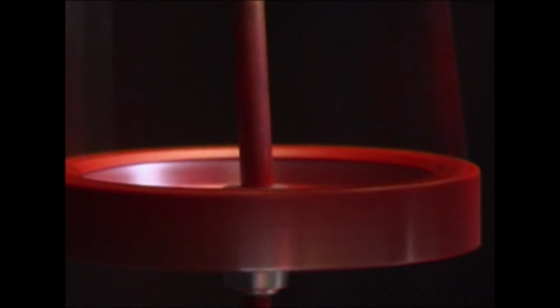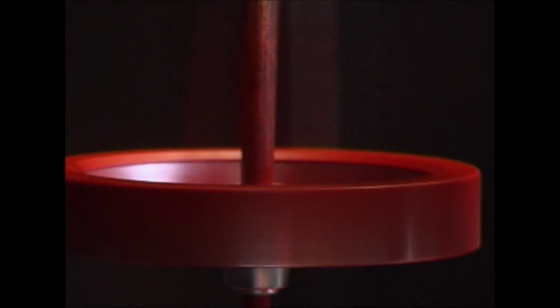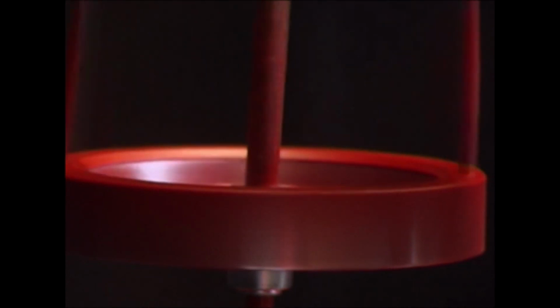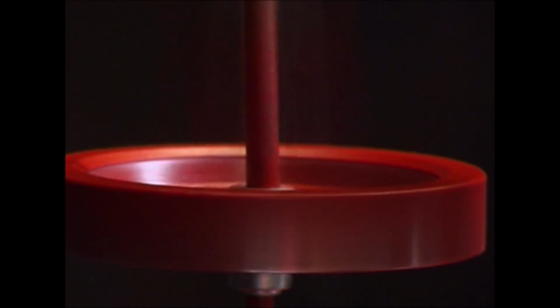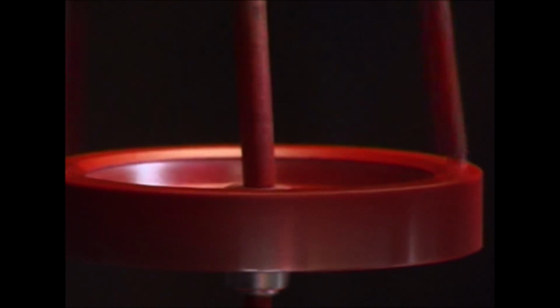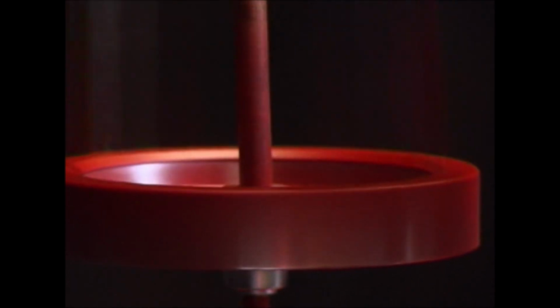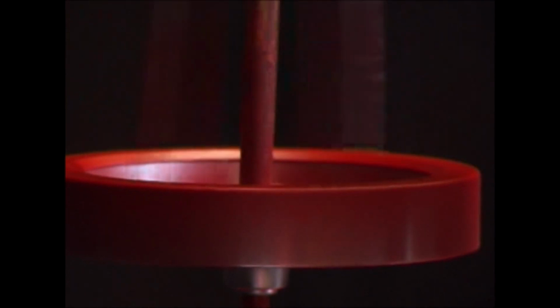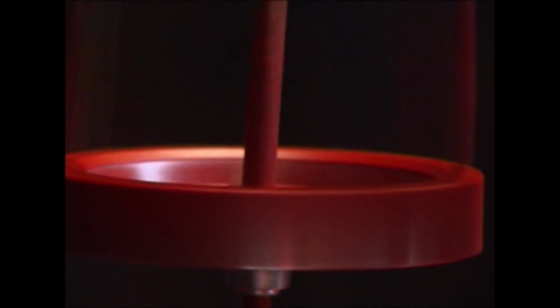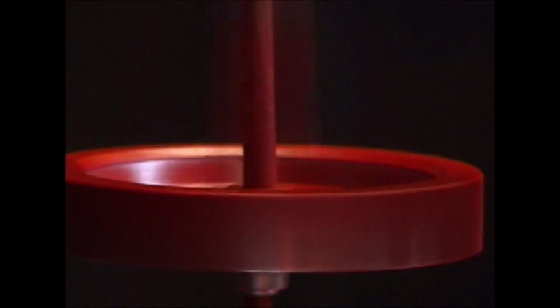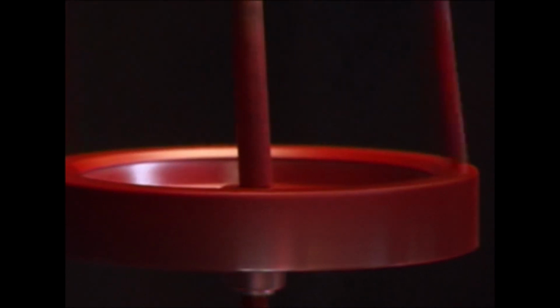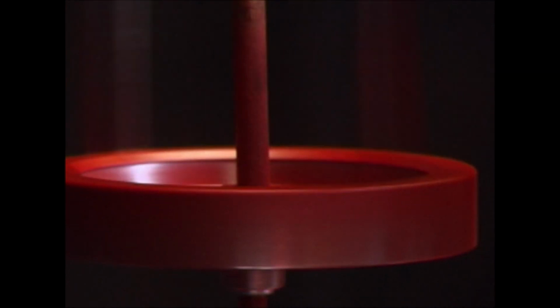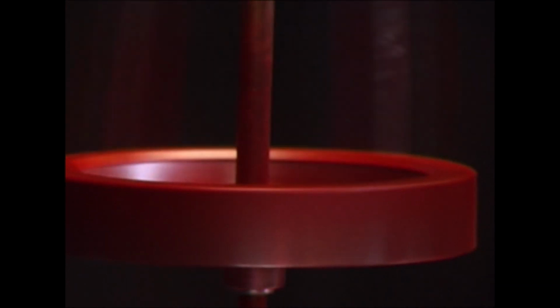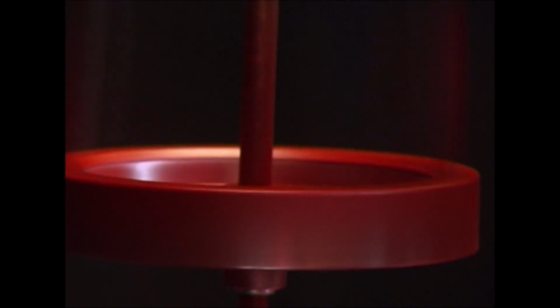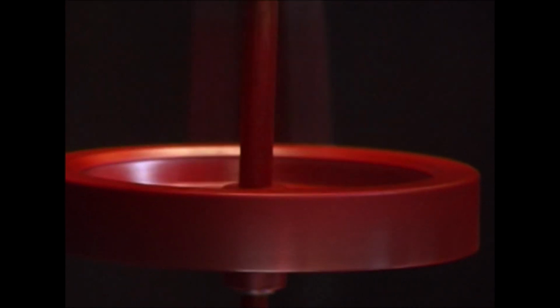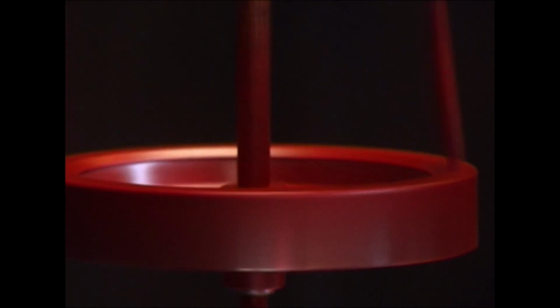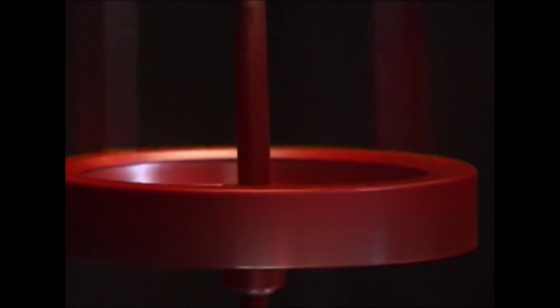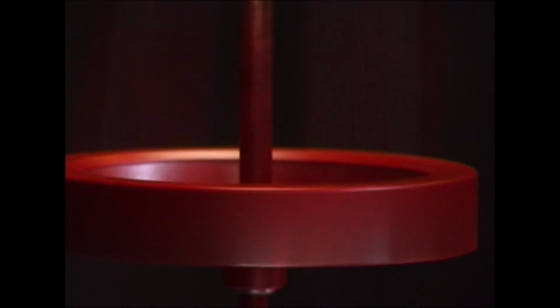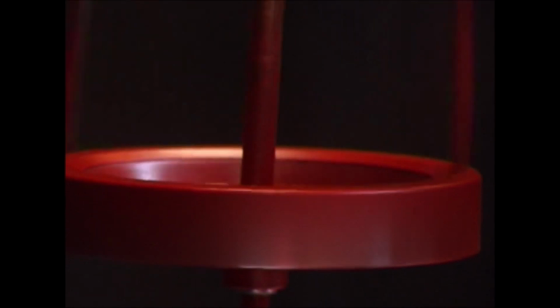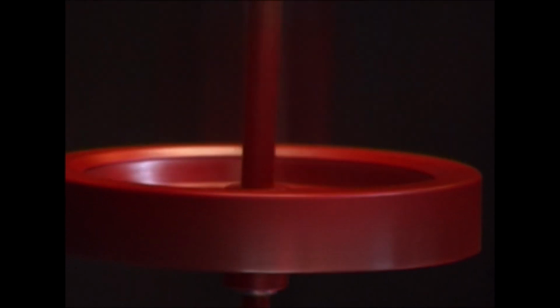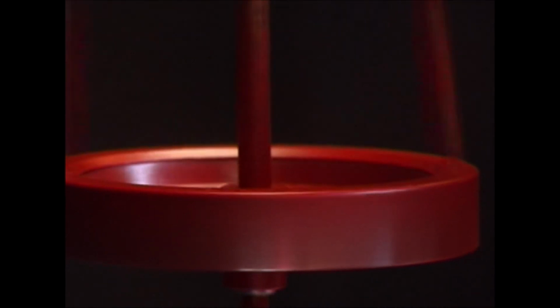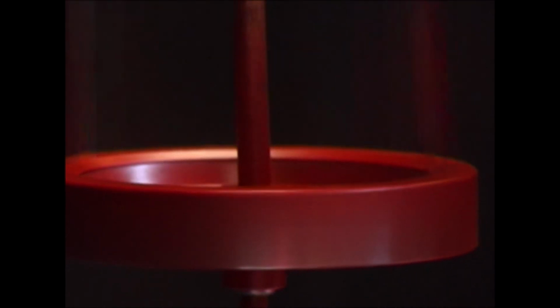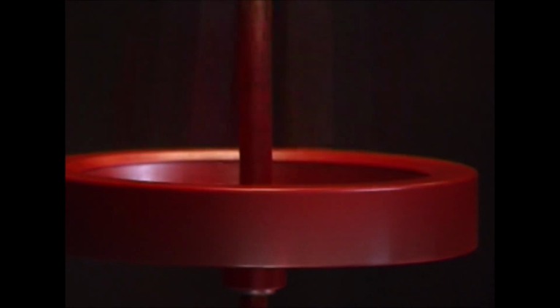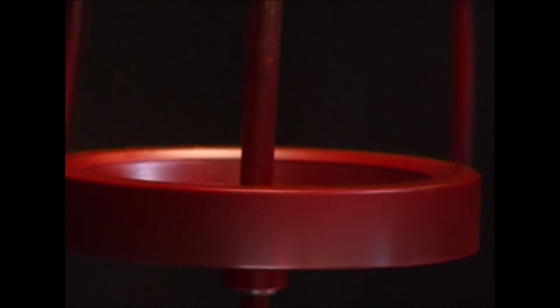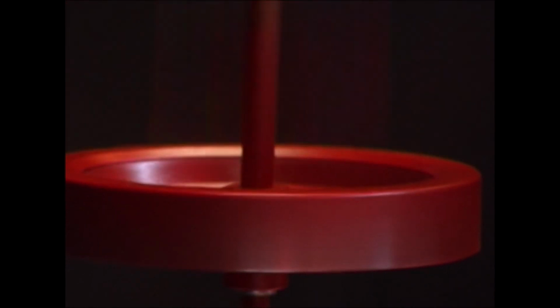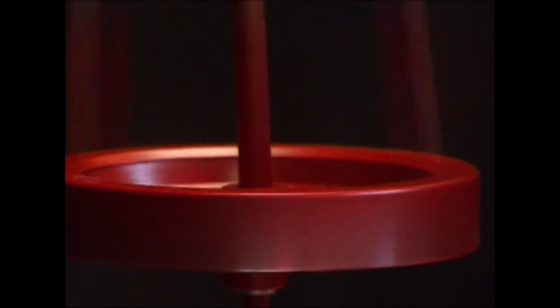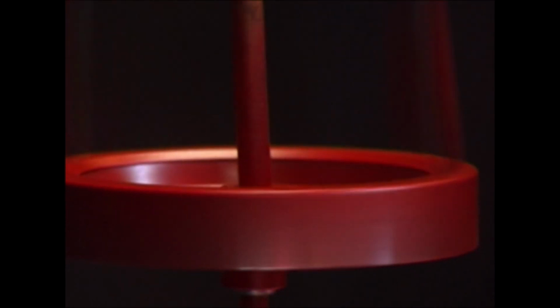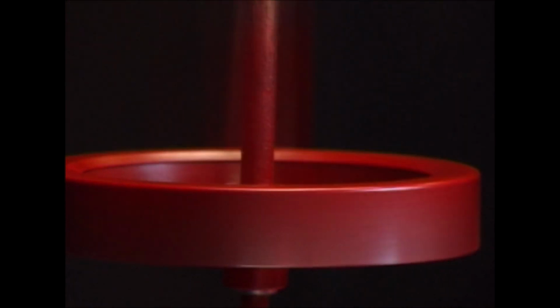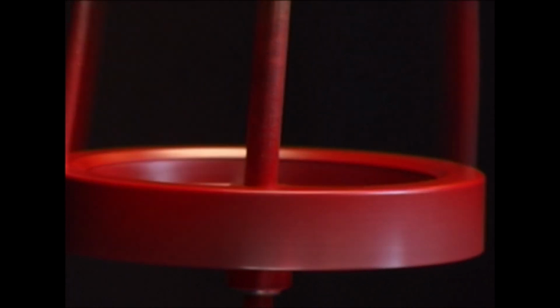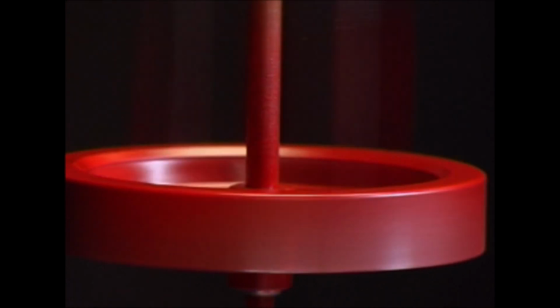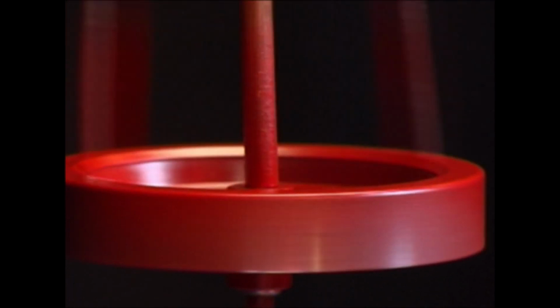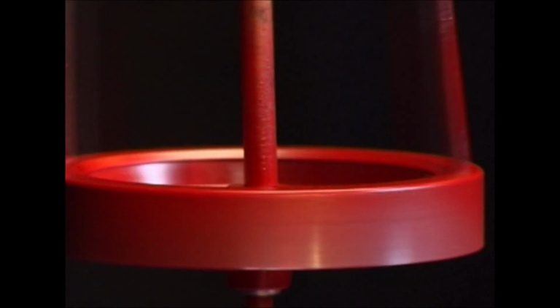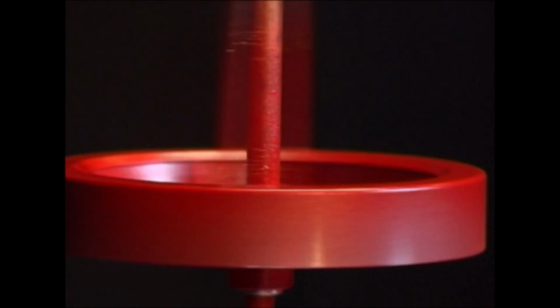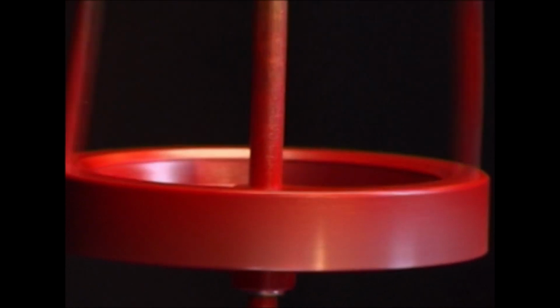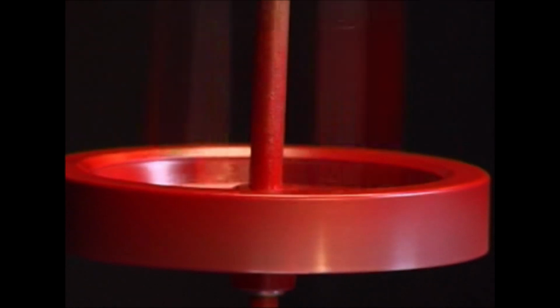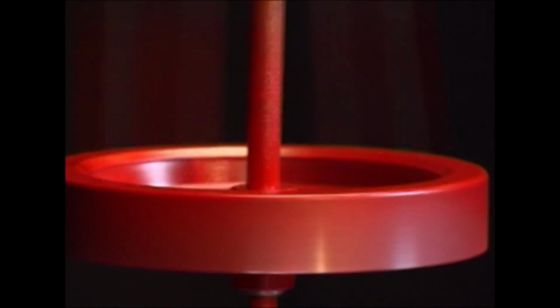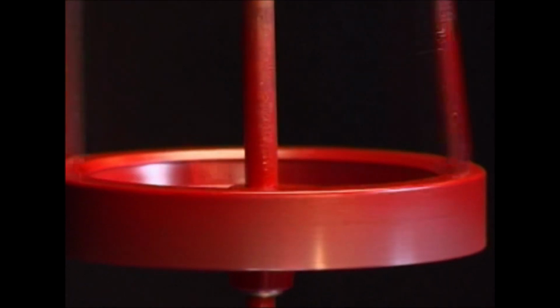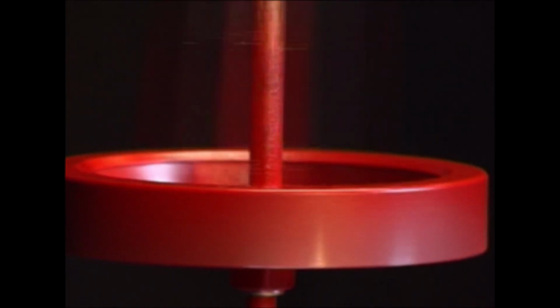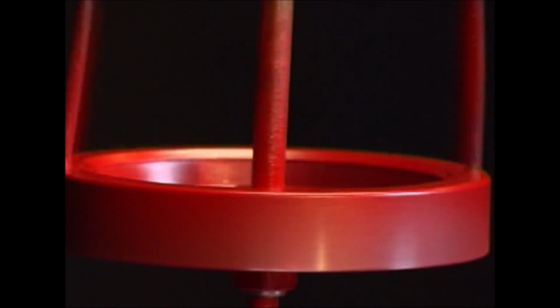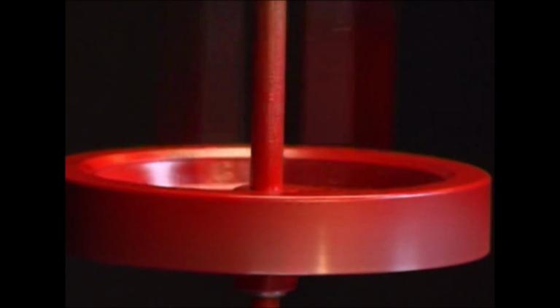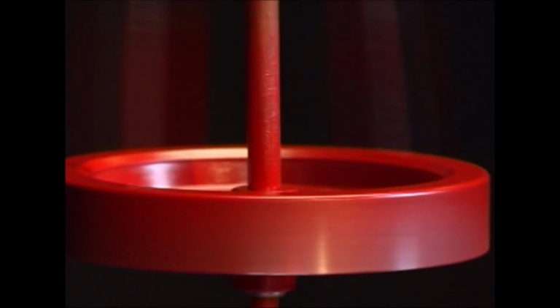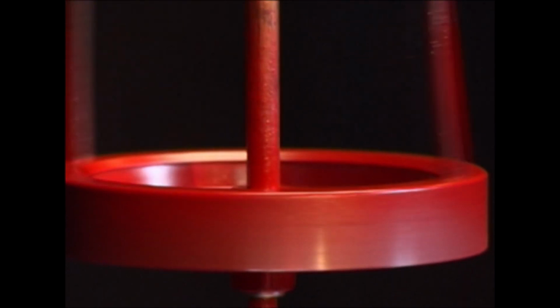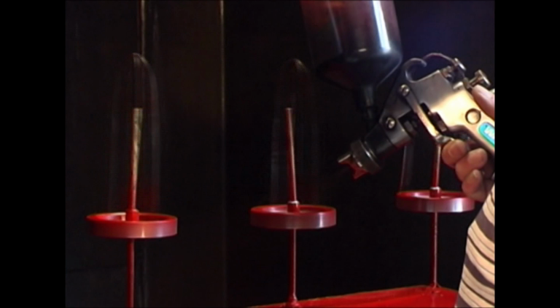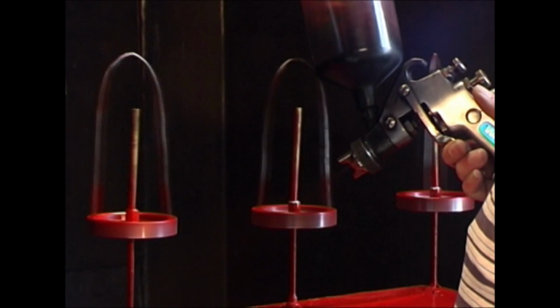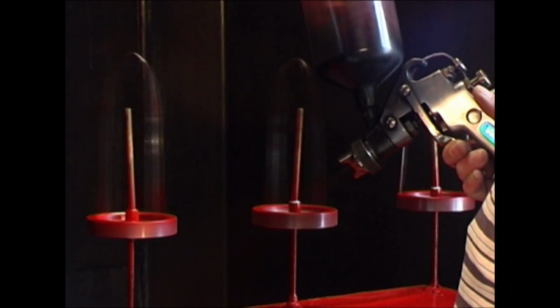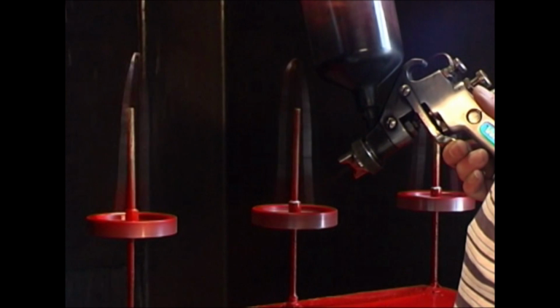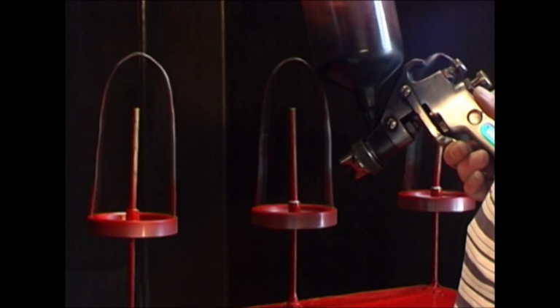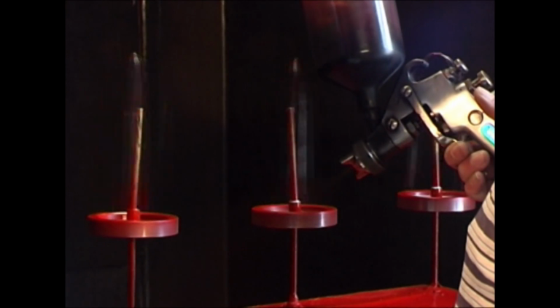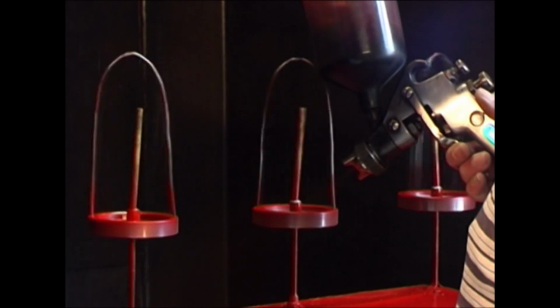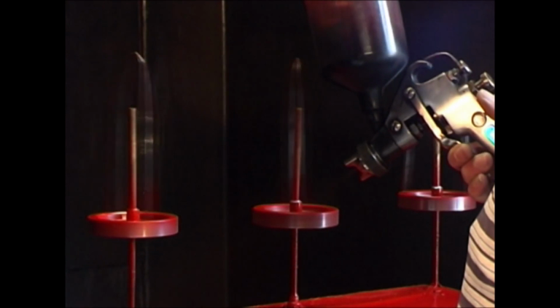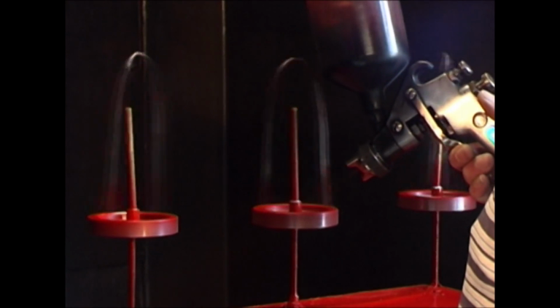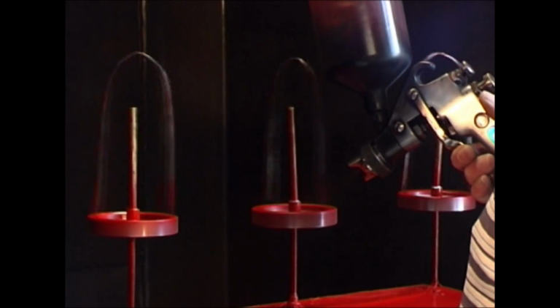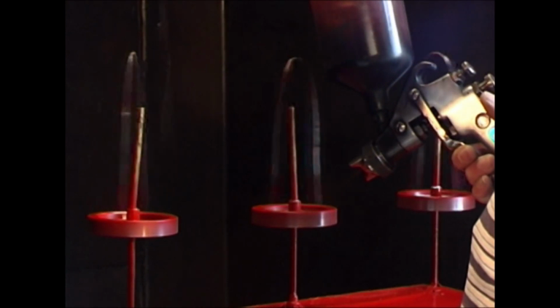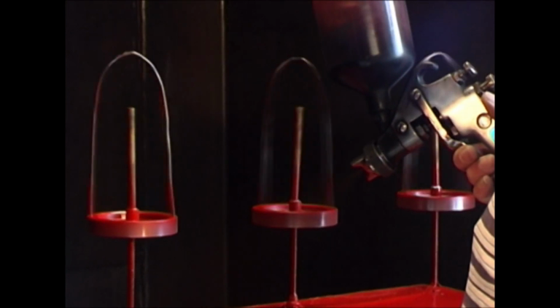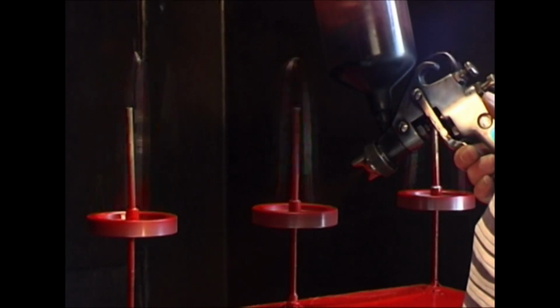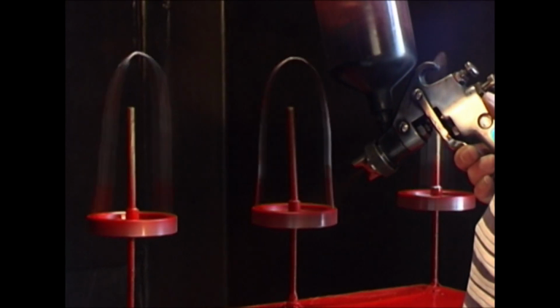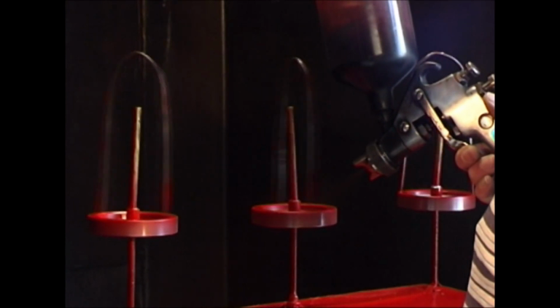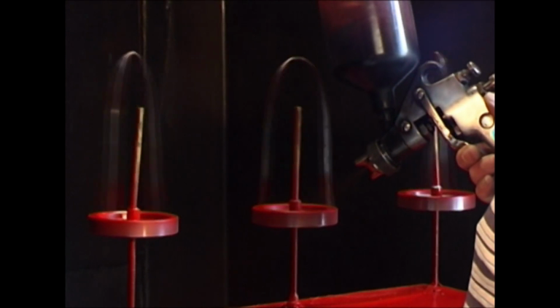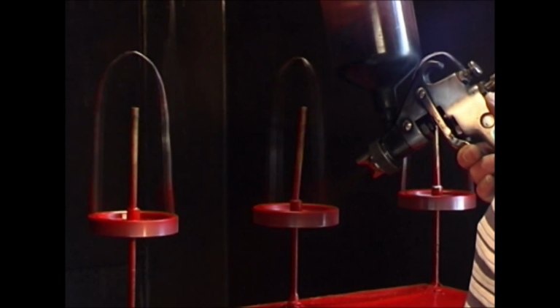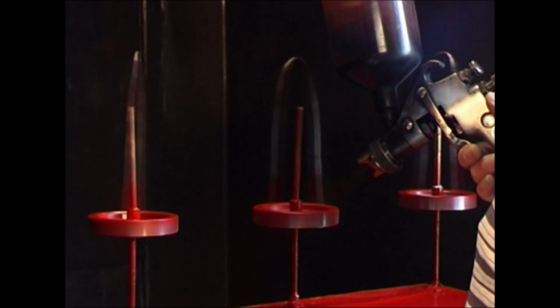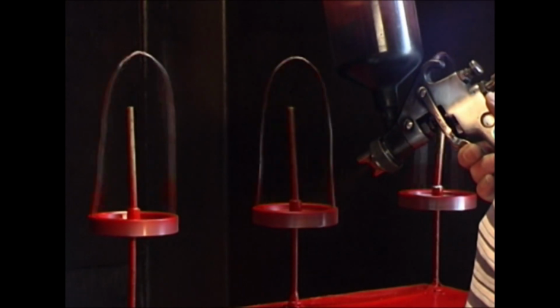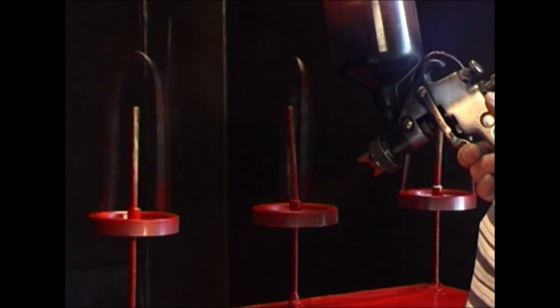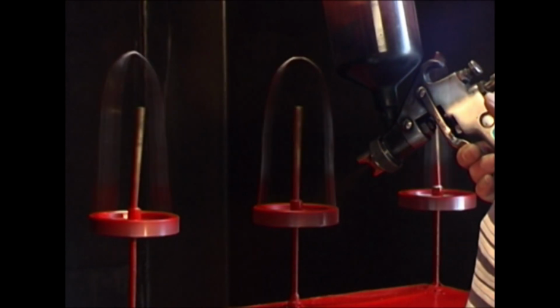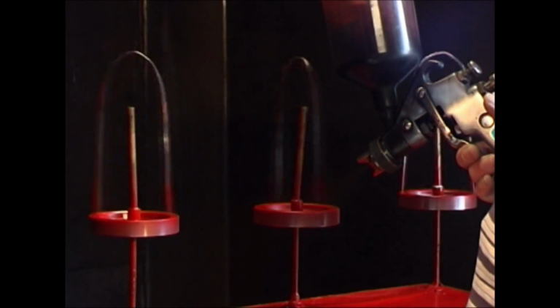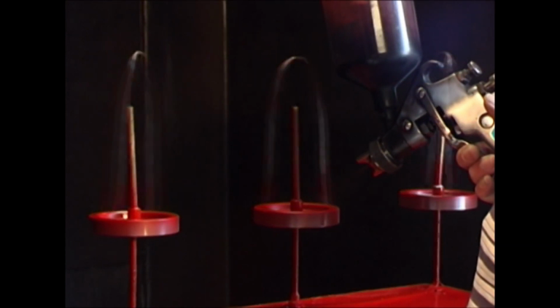A flywheel is being painted red. Who would think that a small steam engine driven by compressed air under the red wooden box turns the work pieces?